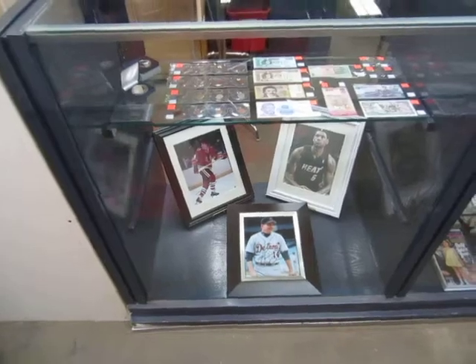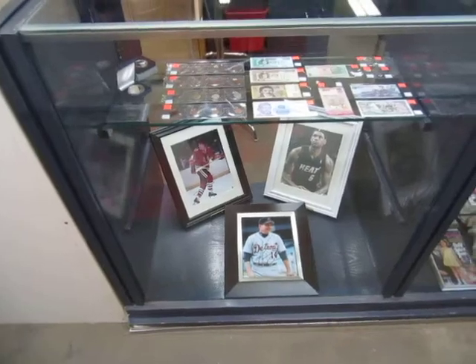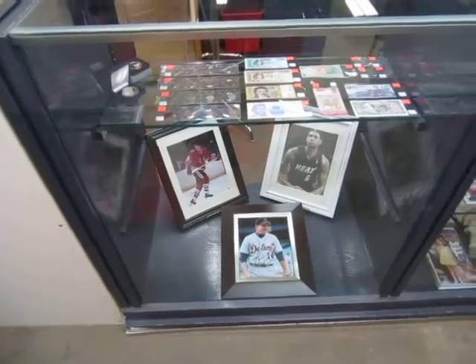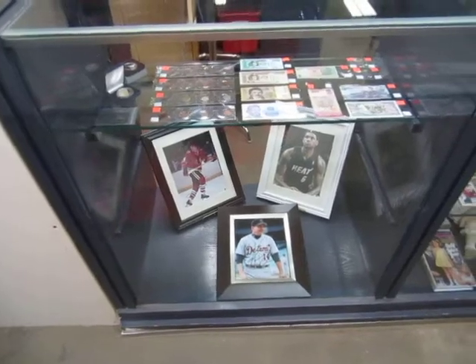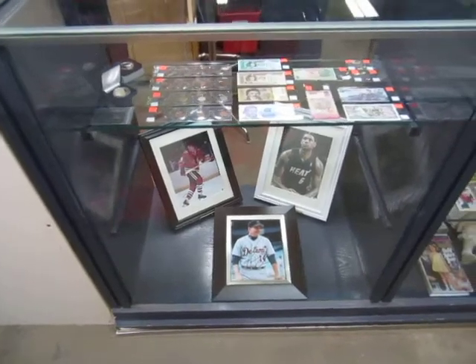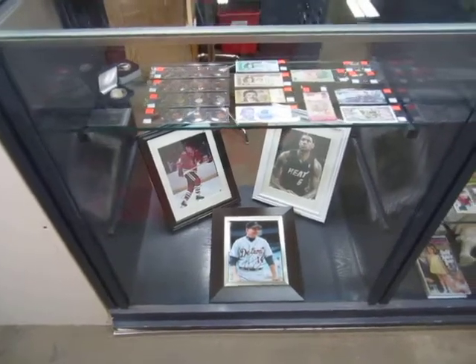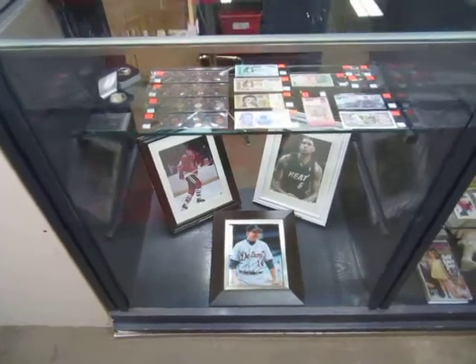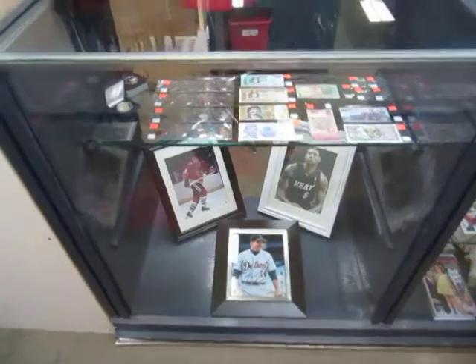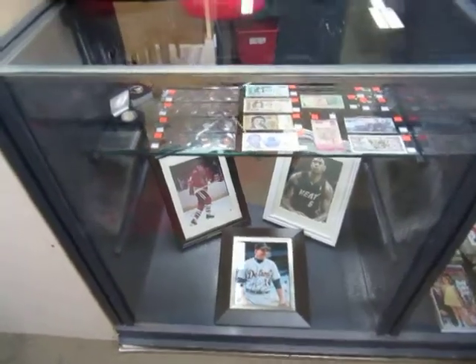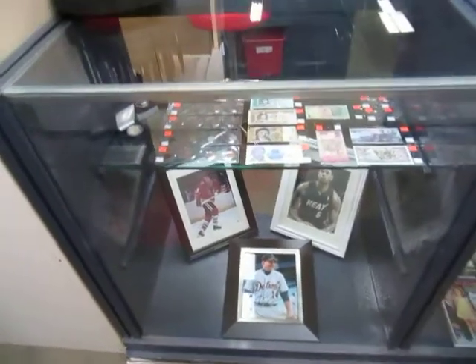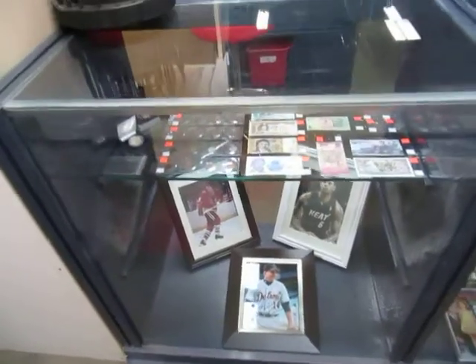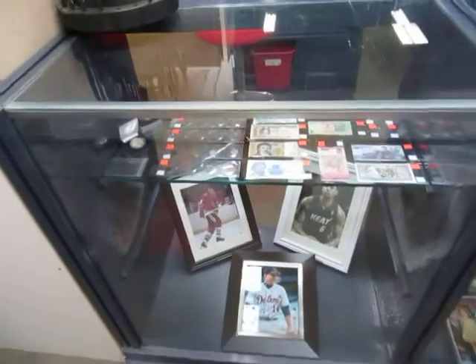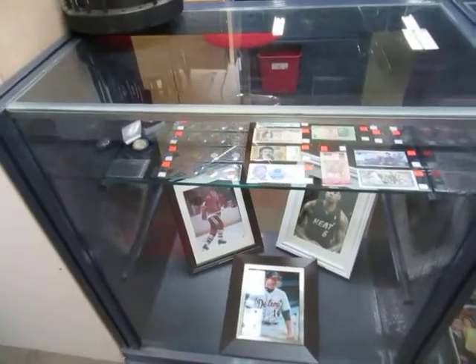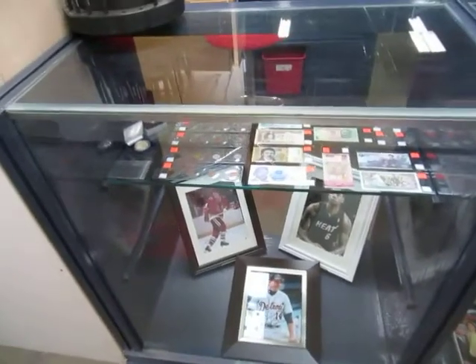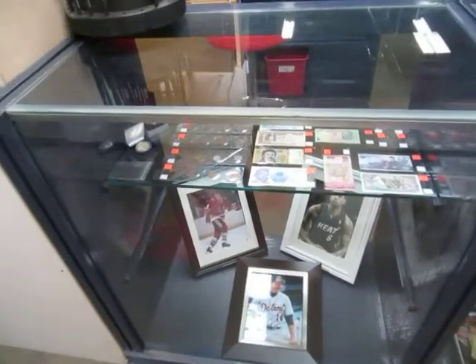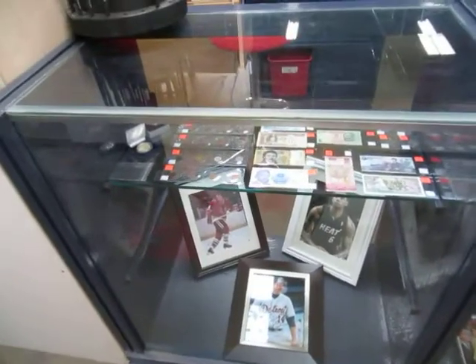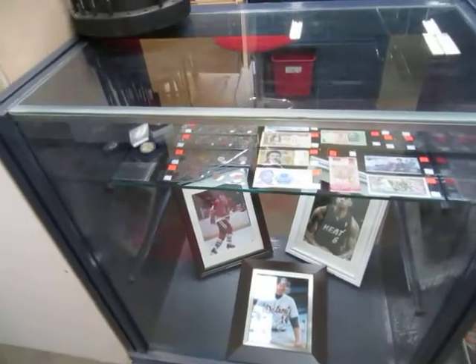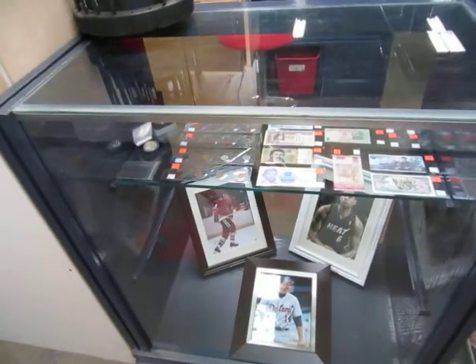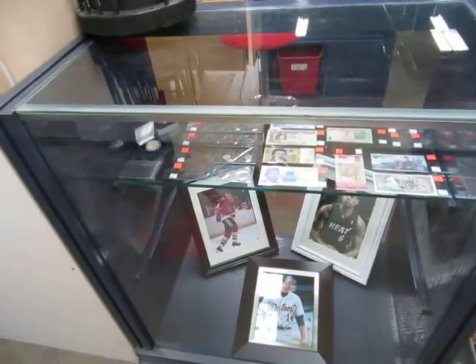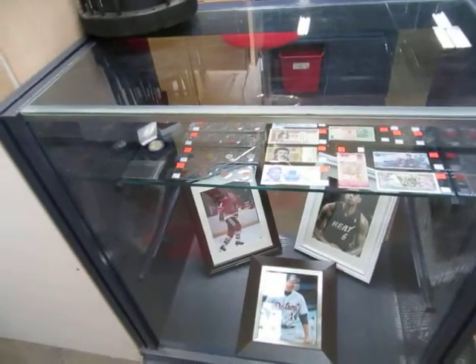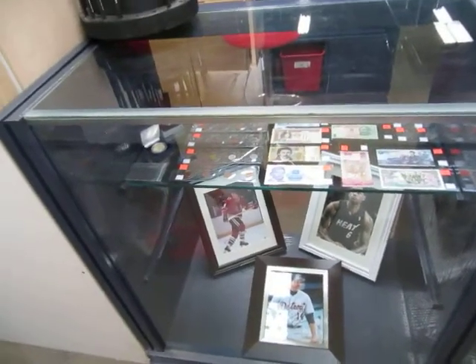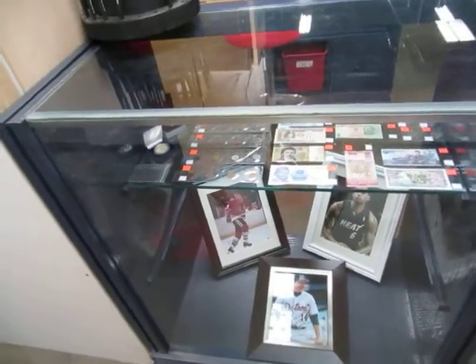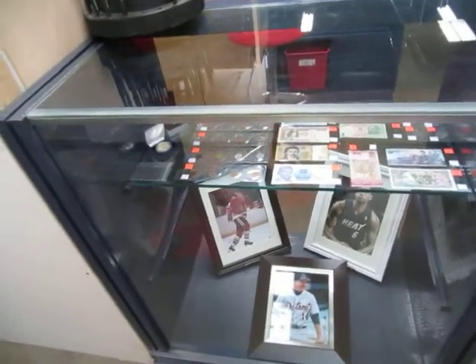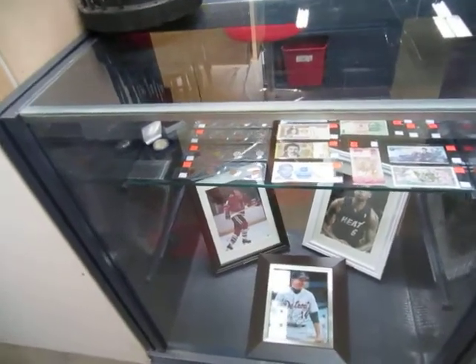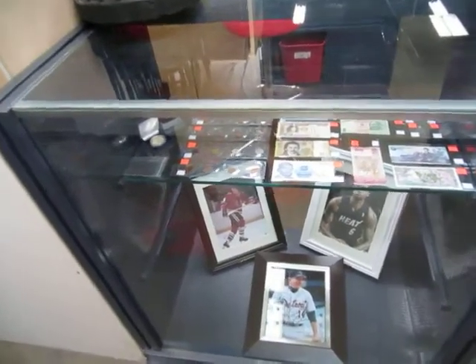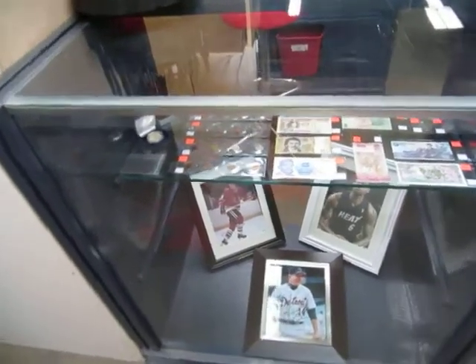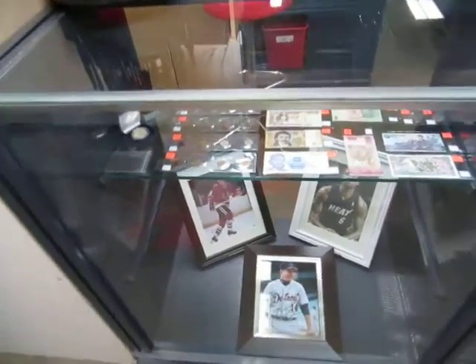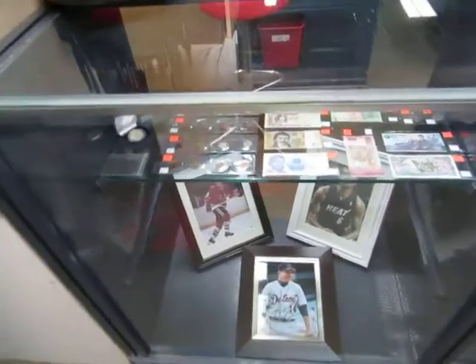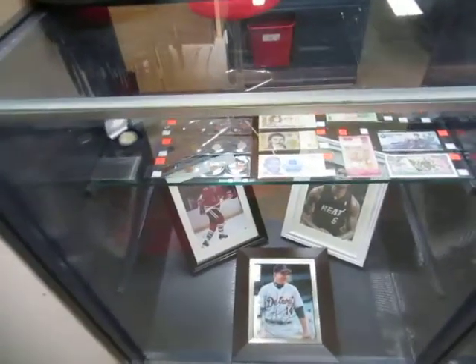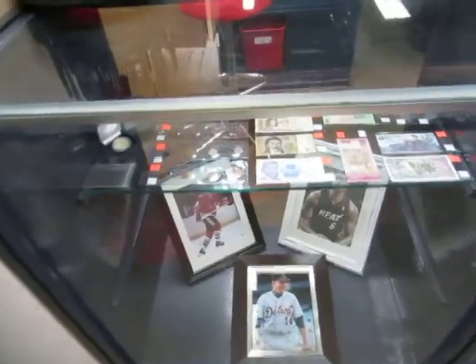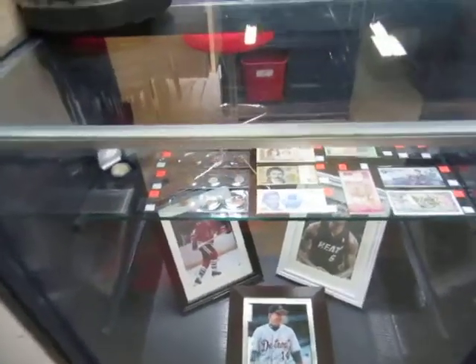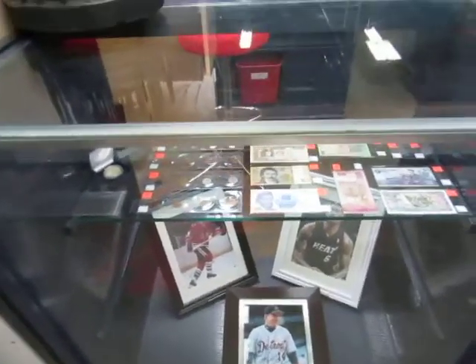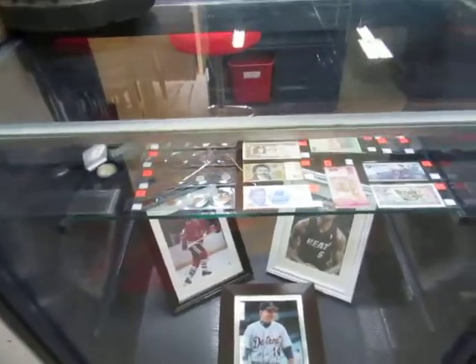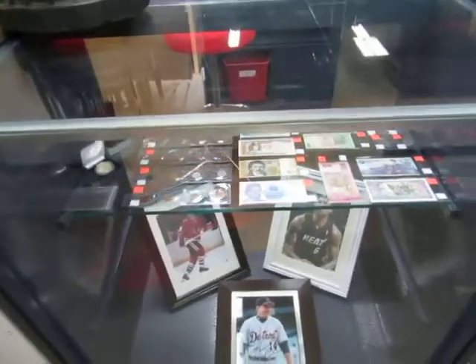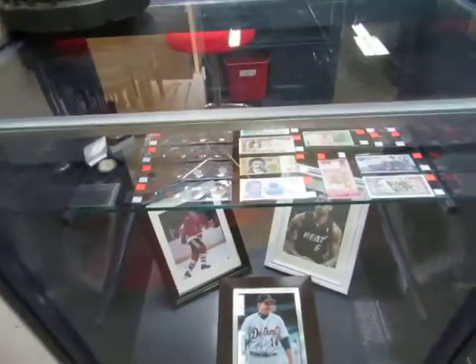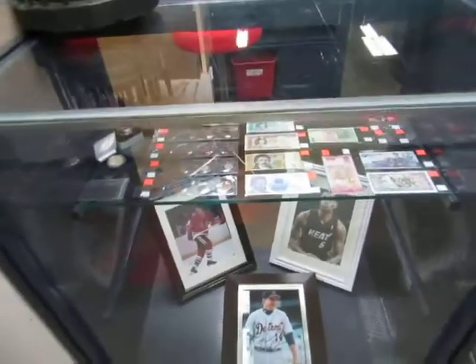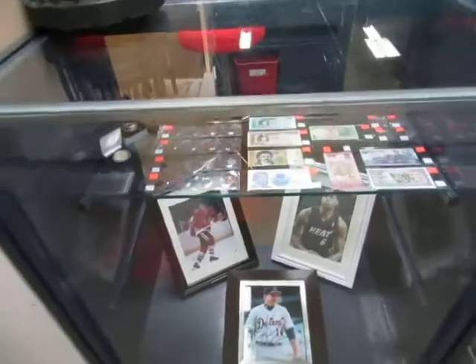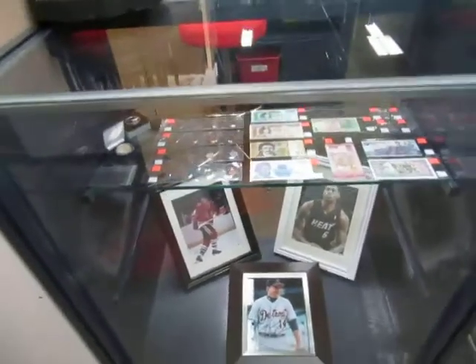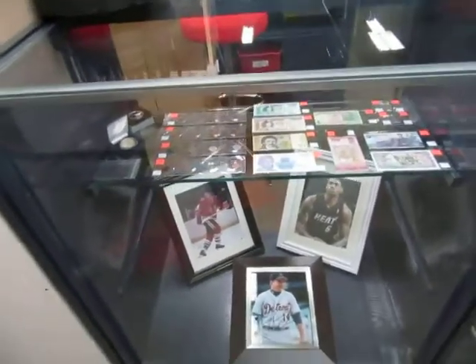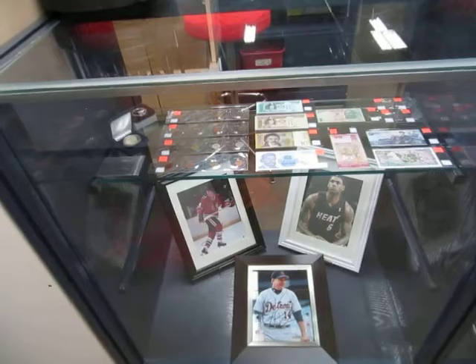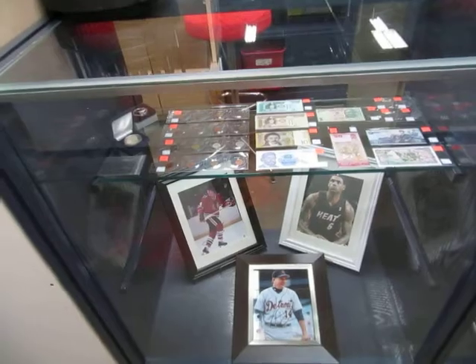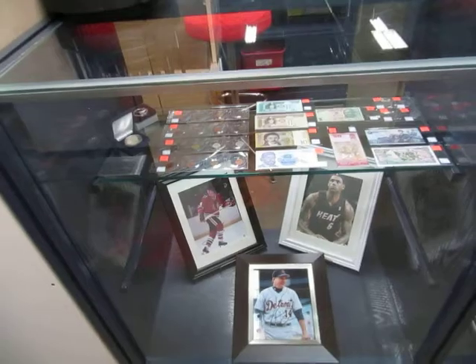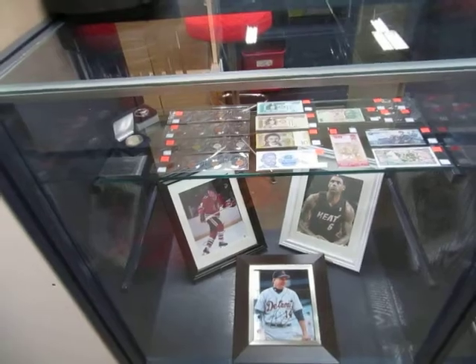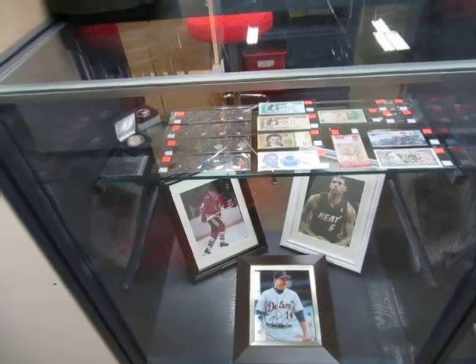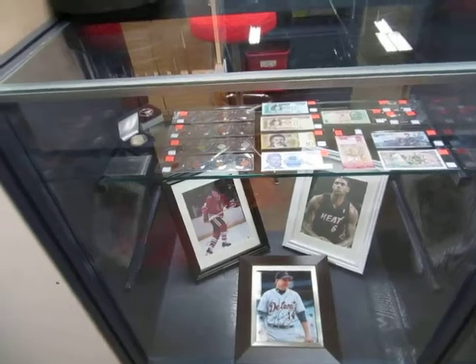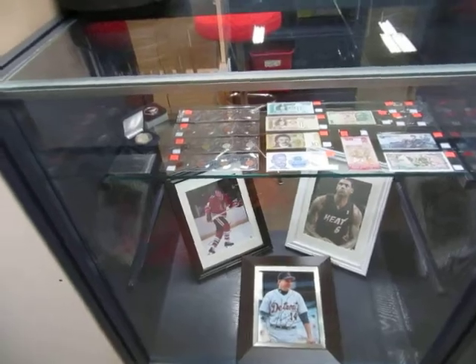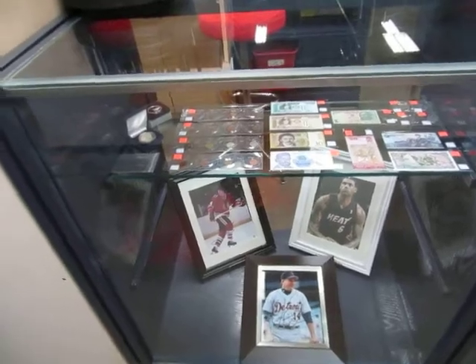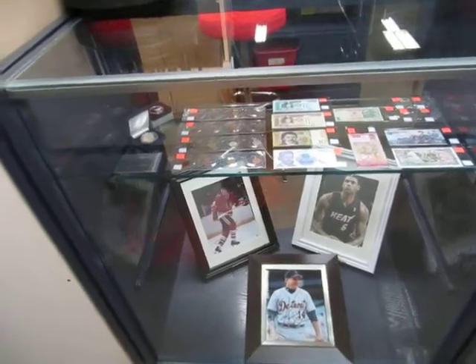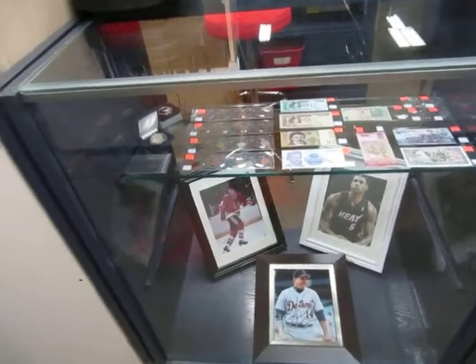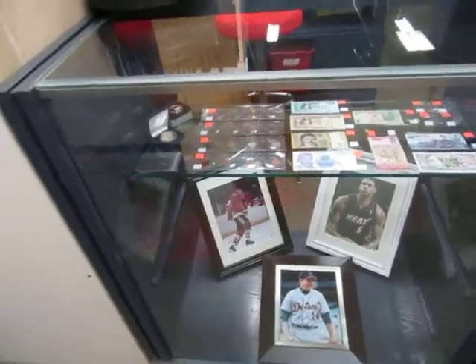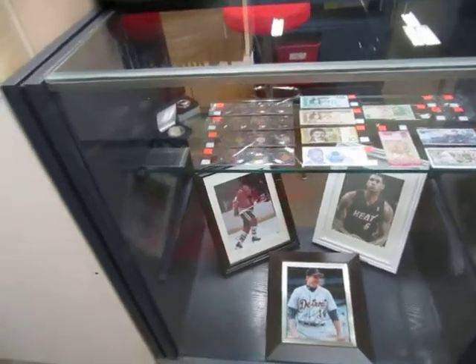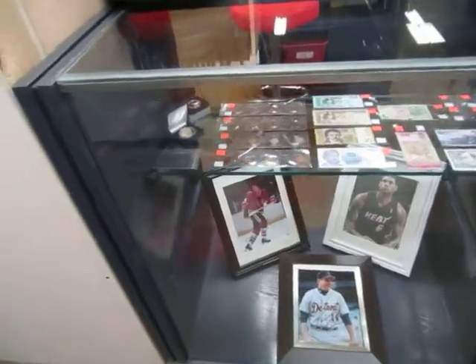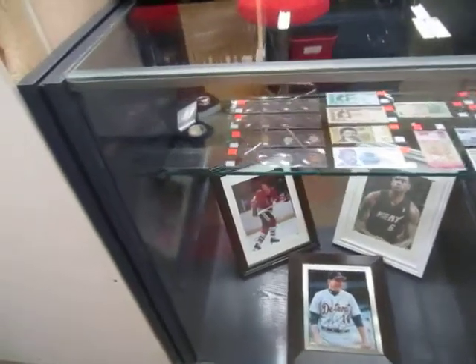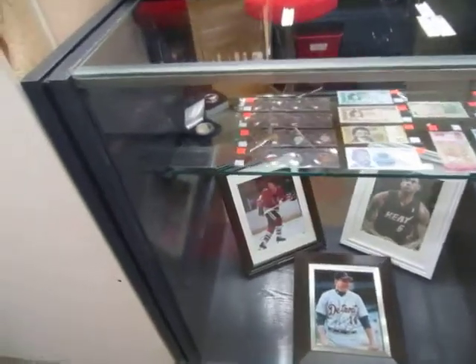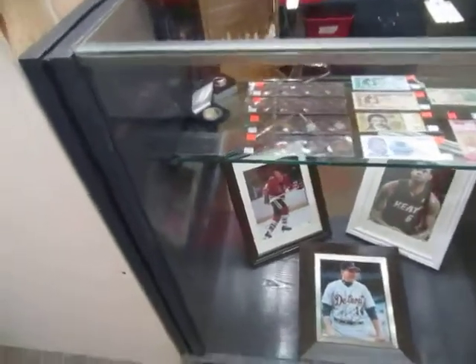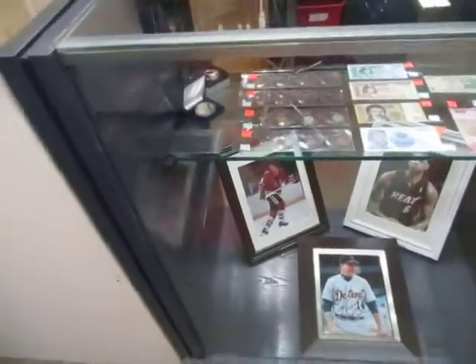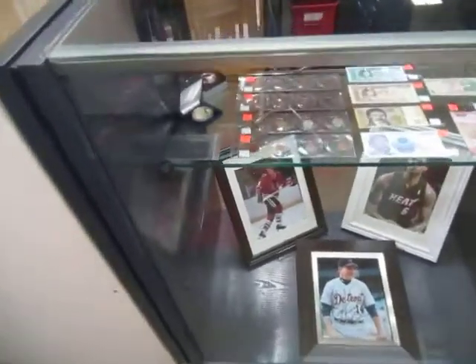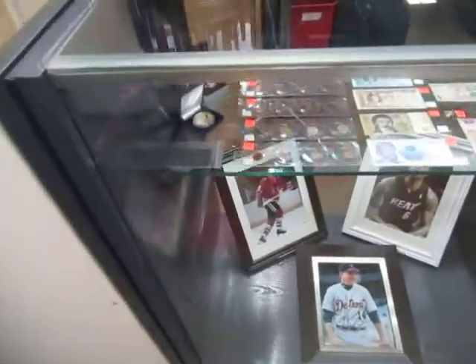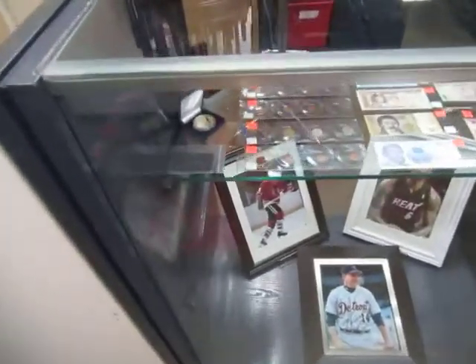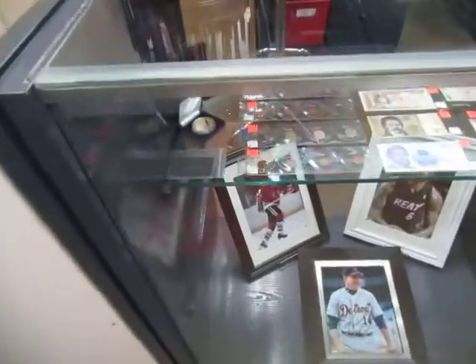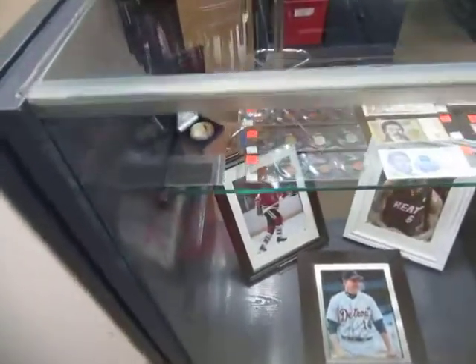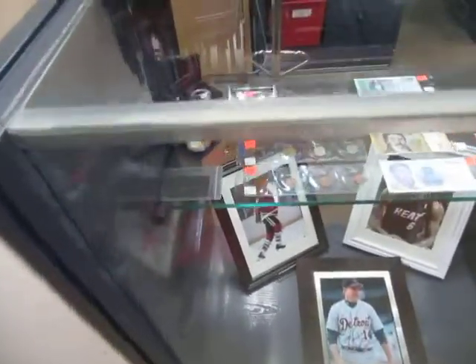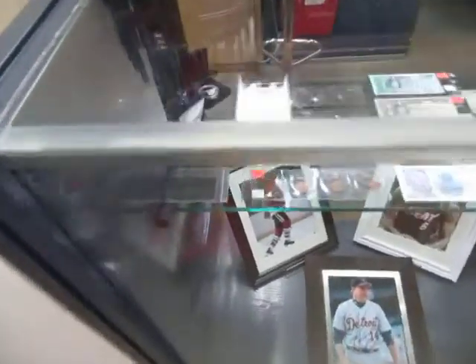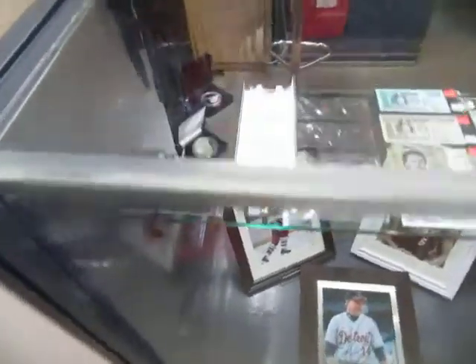Welcome to the October 10th Buckaroo Auctions video walkthrough. Let's get right to it and not waste any time.